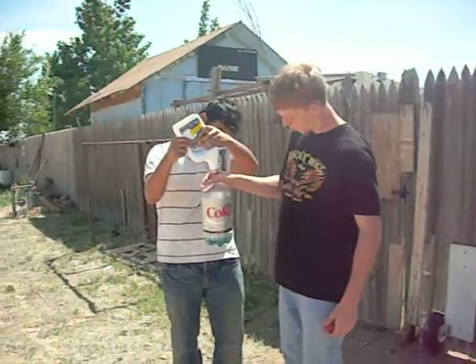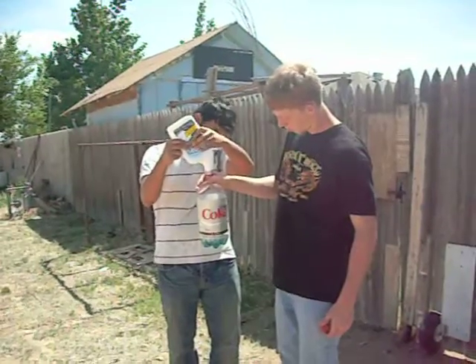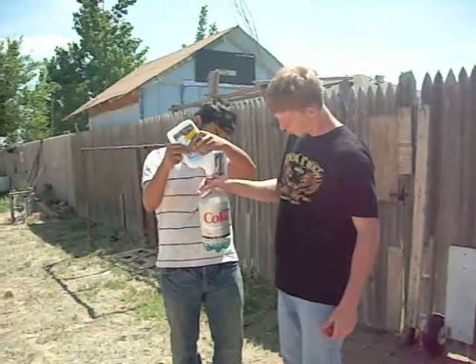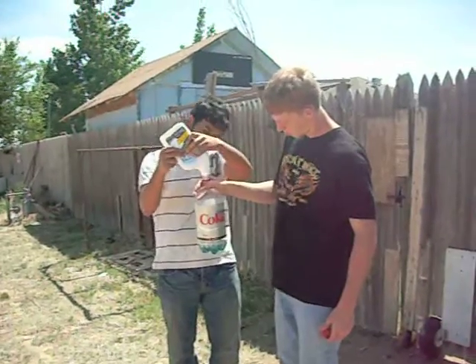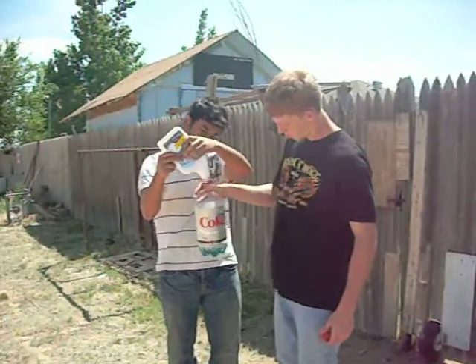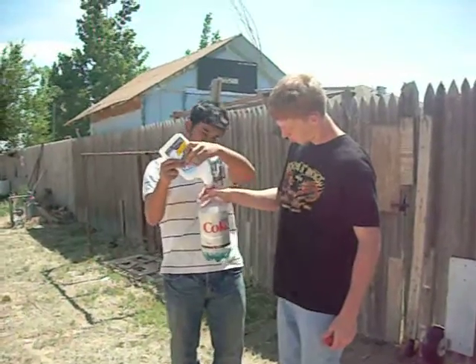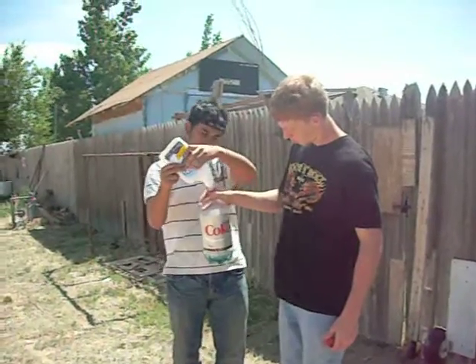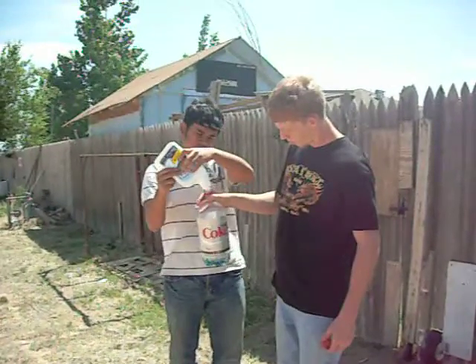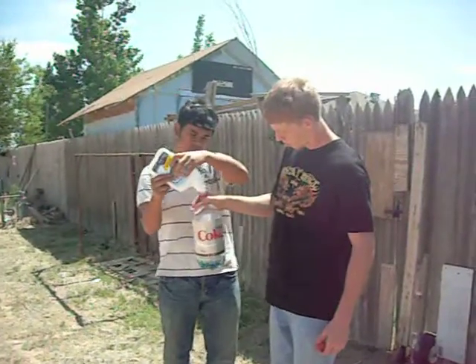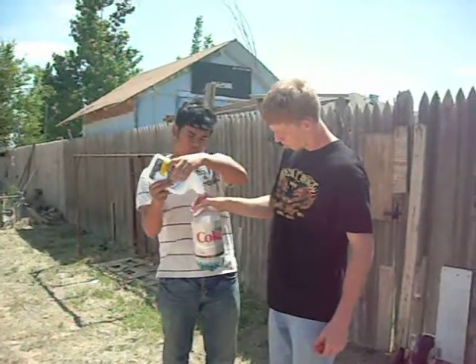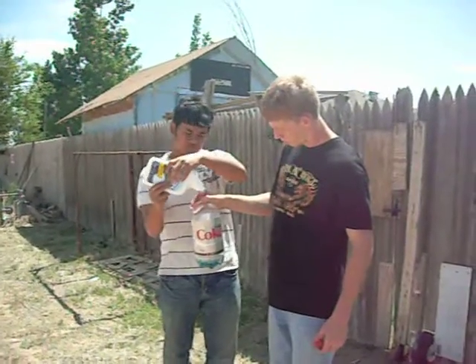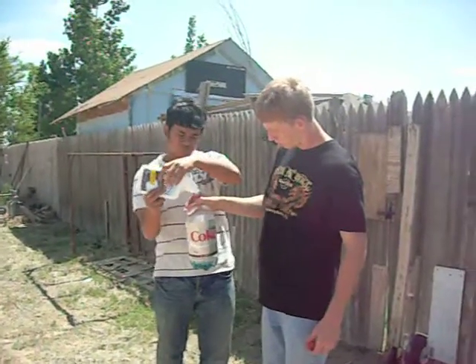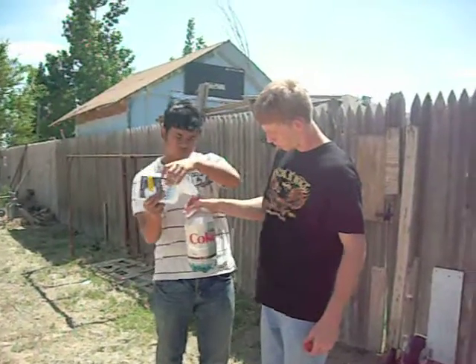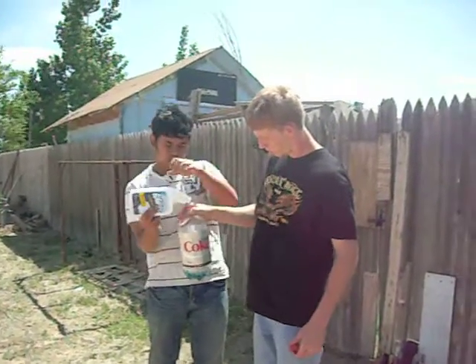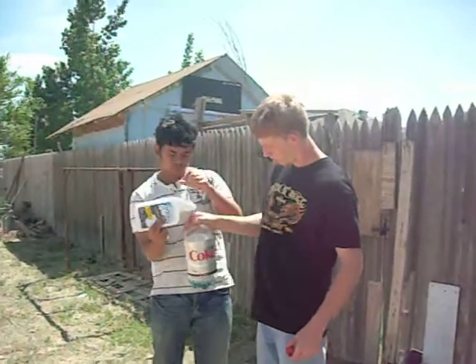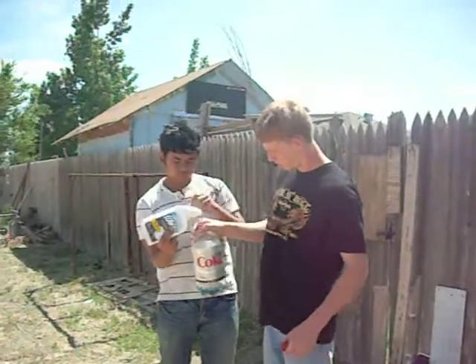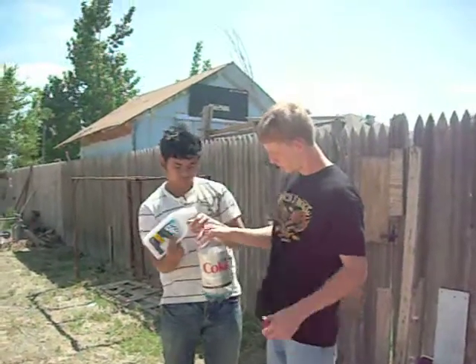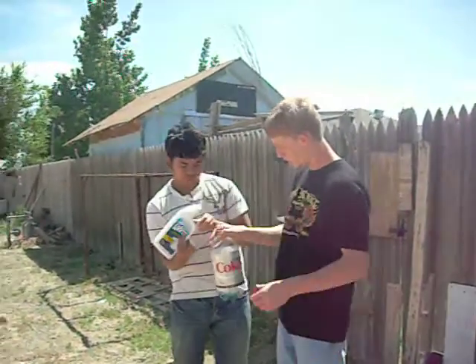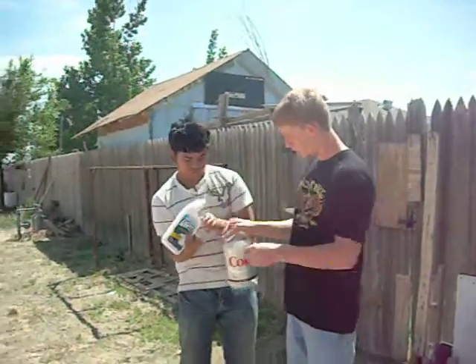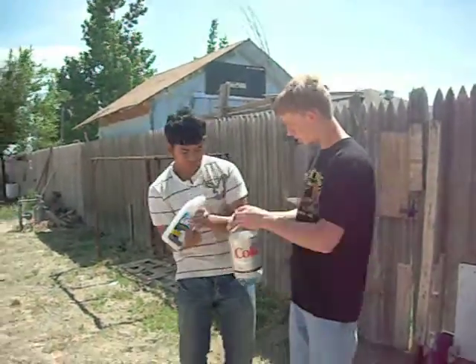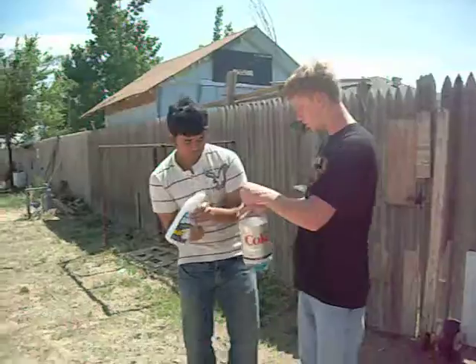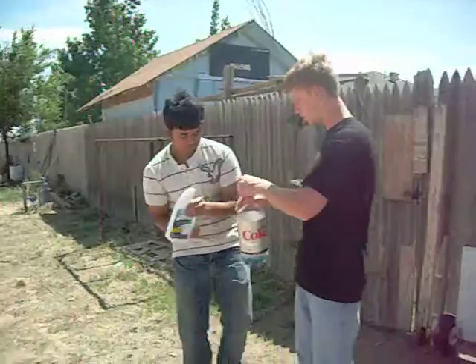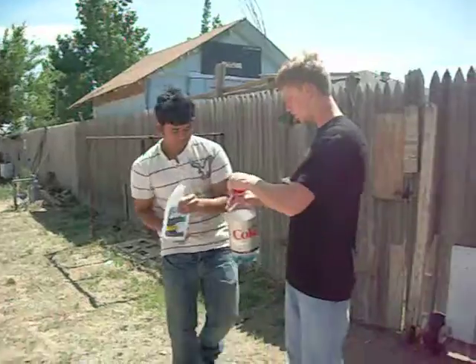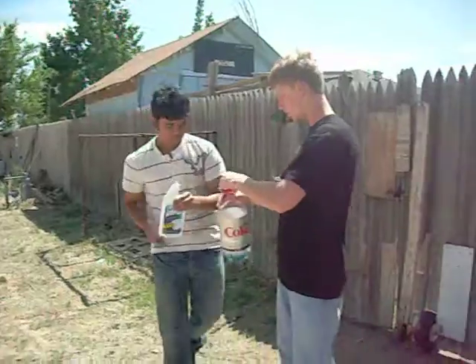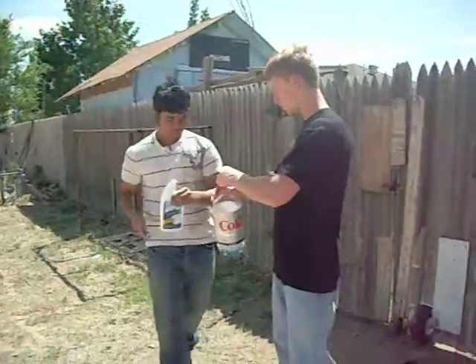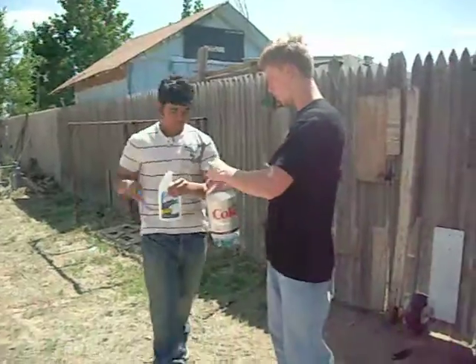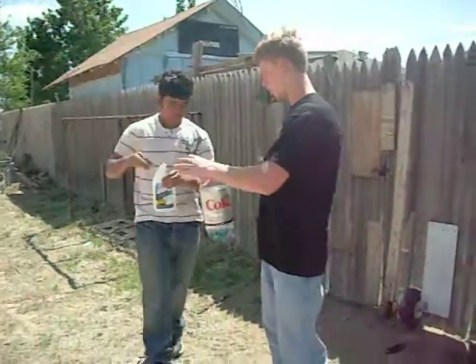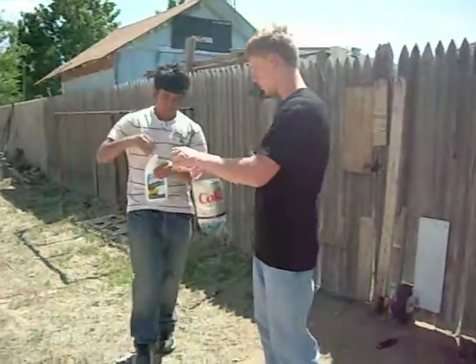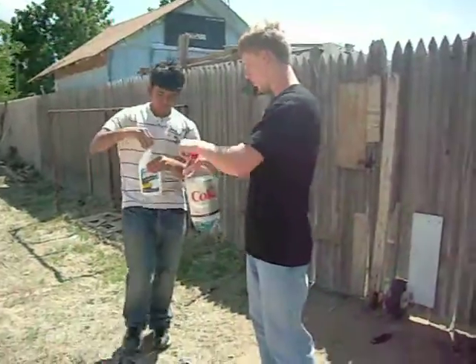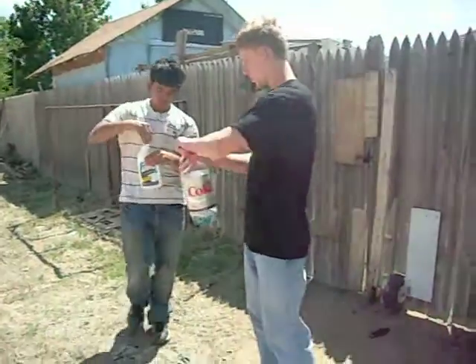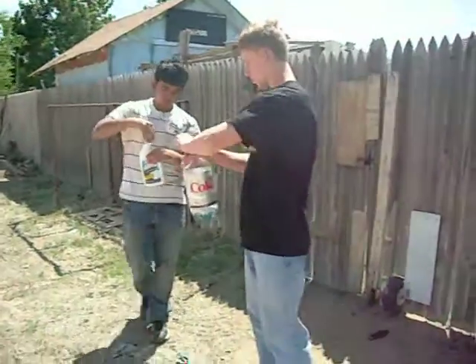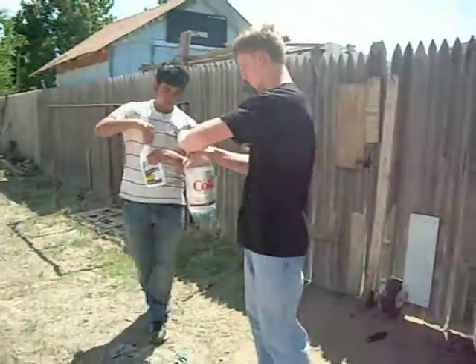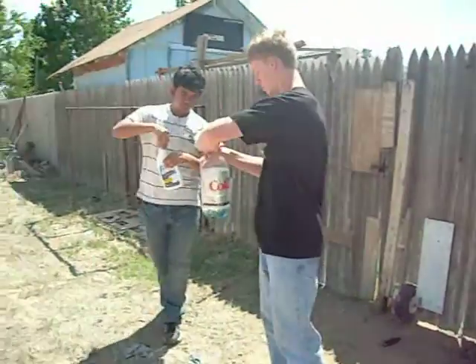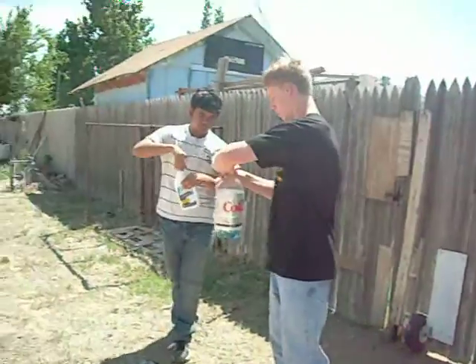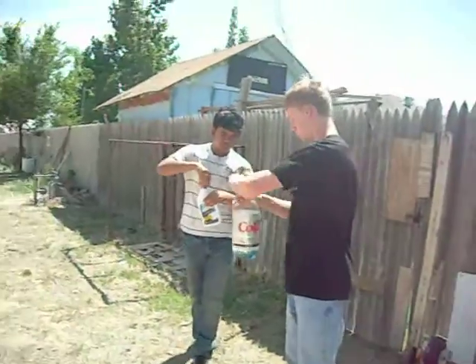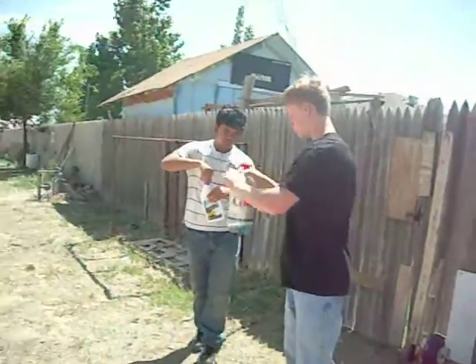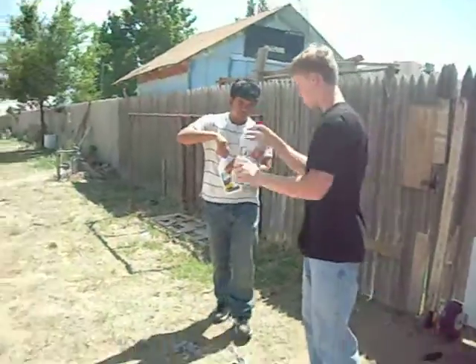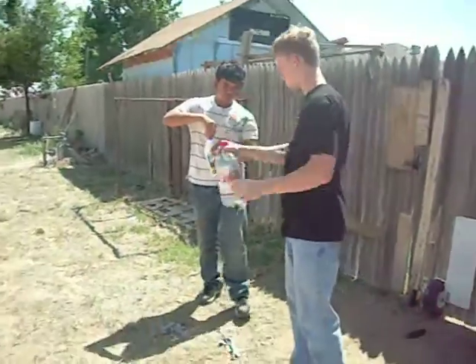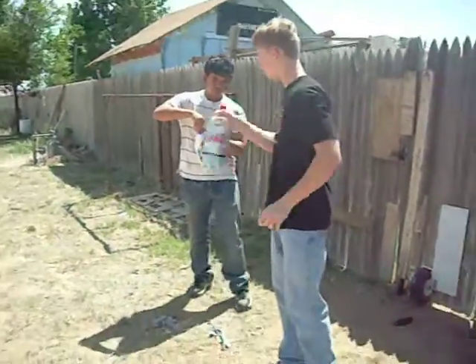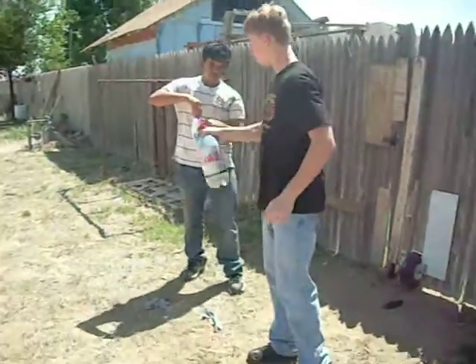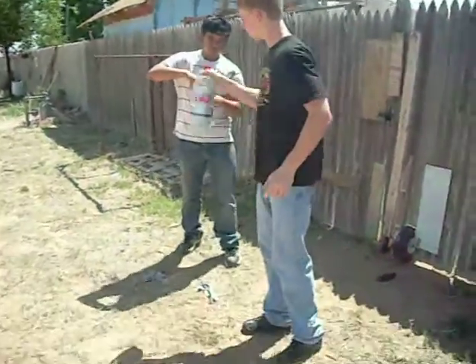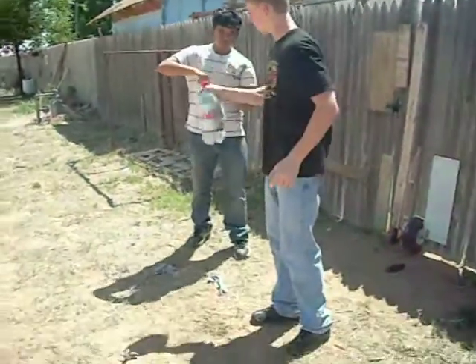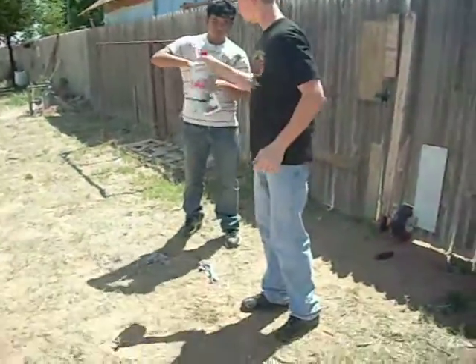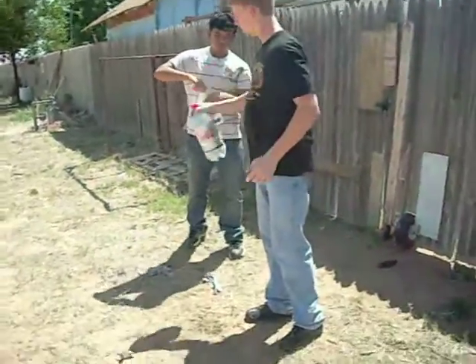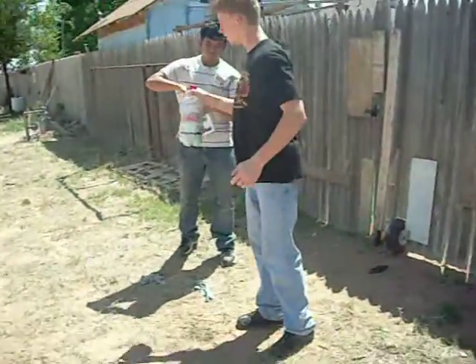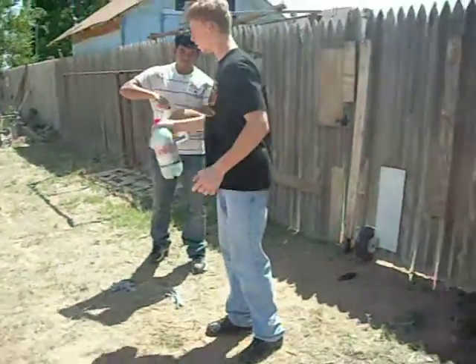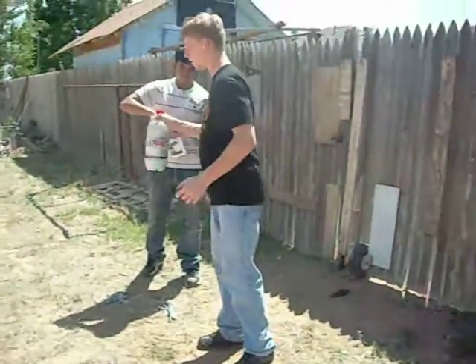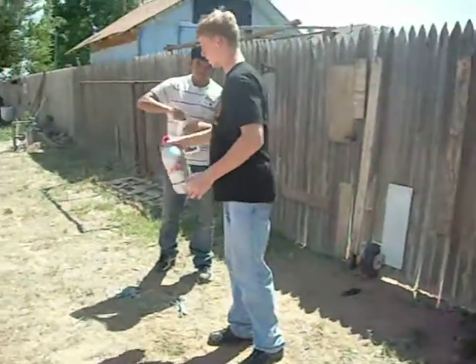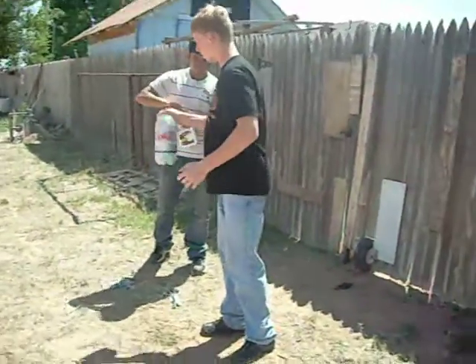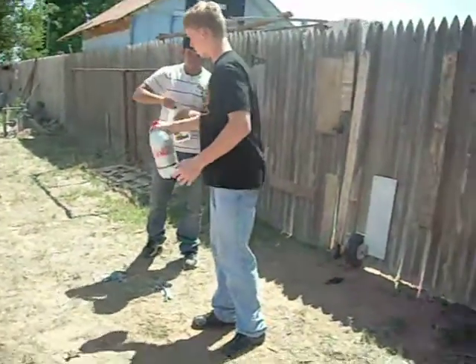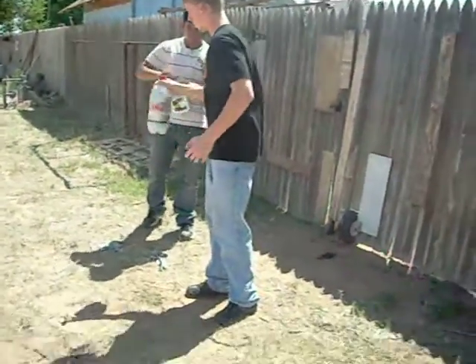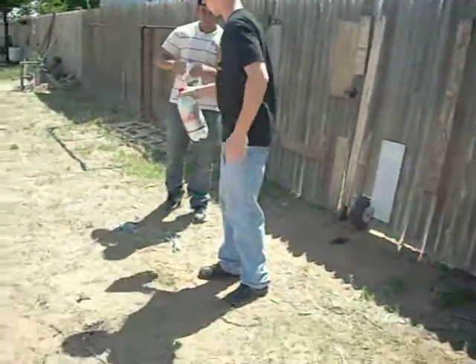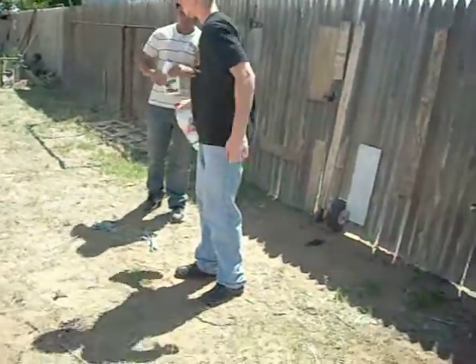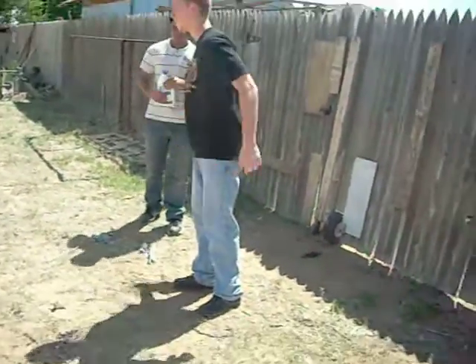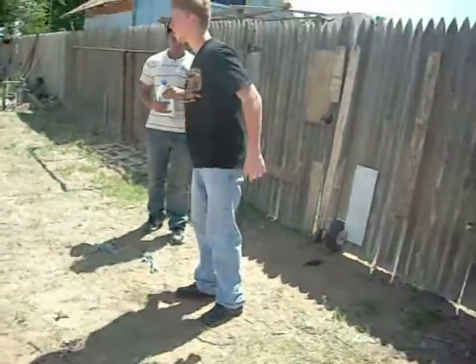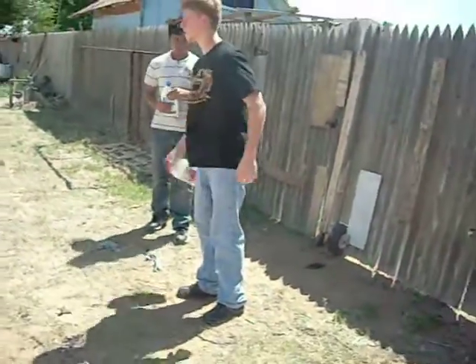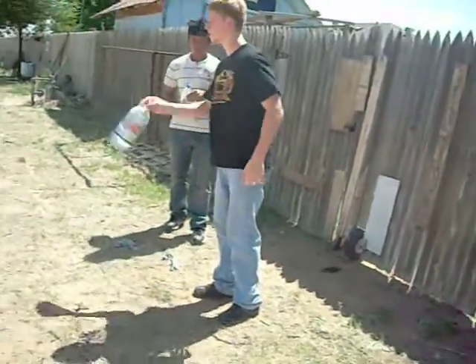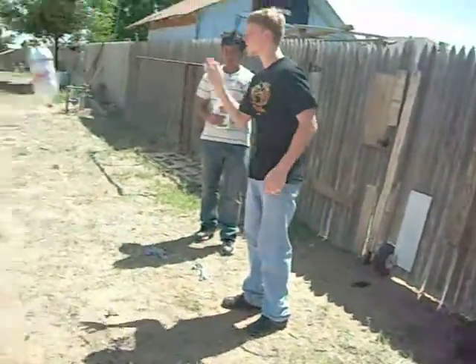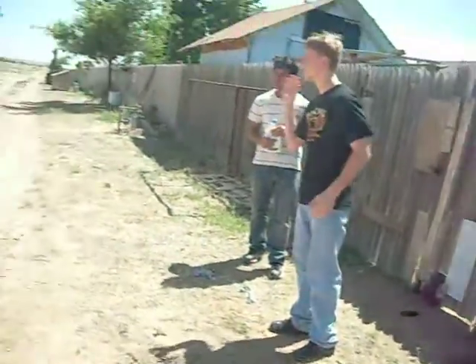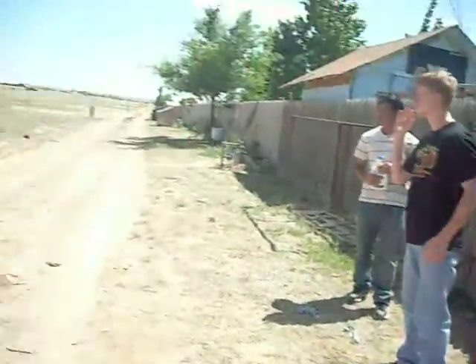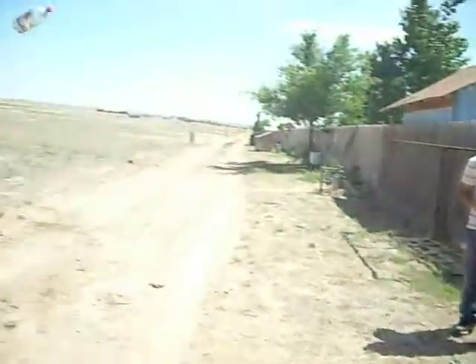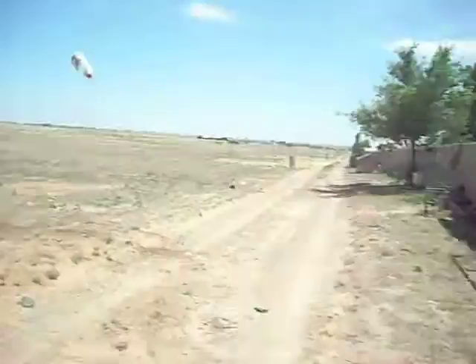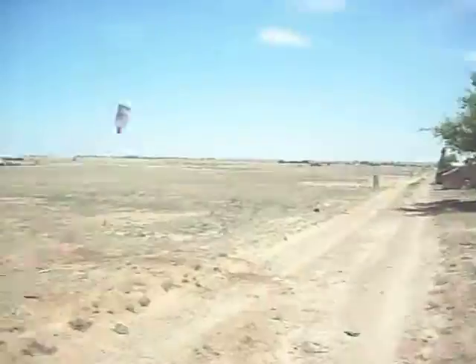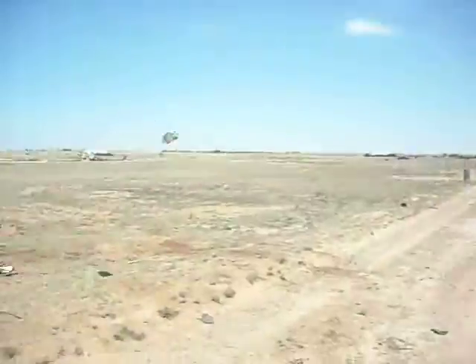Just pour some, close the lid, shake it, then throw it.